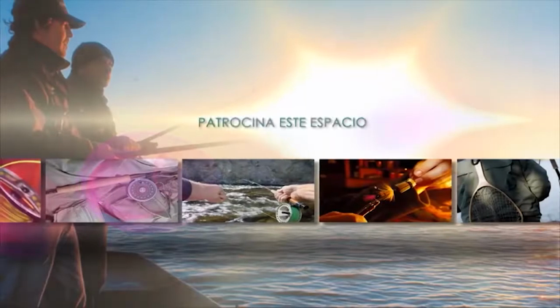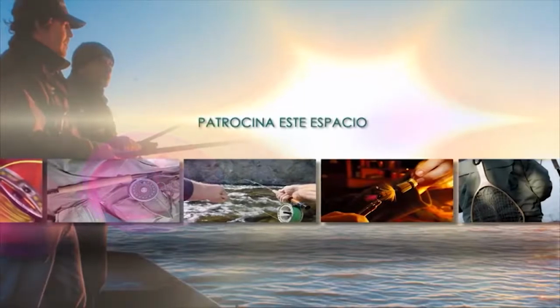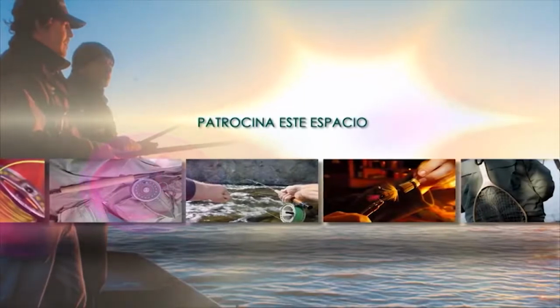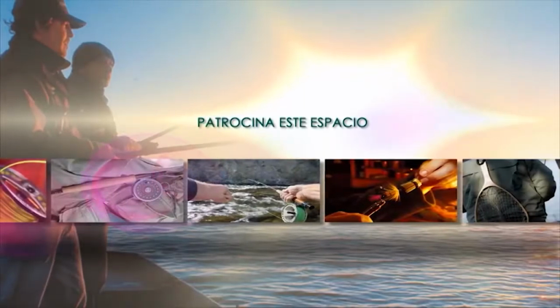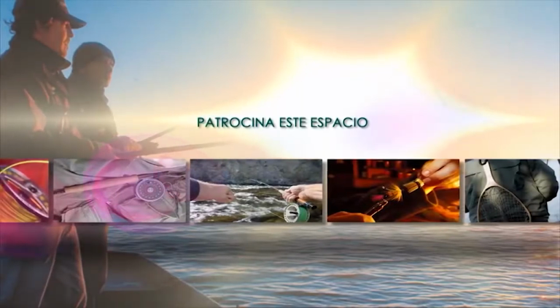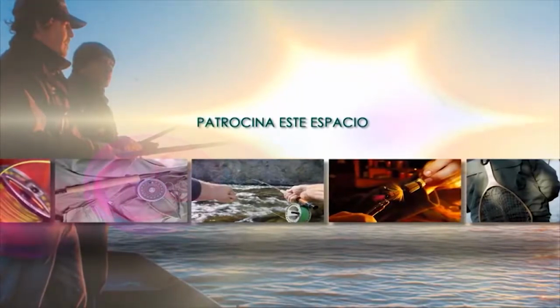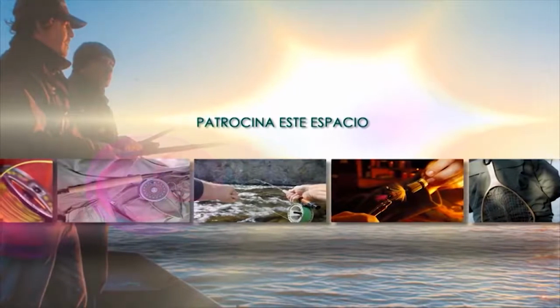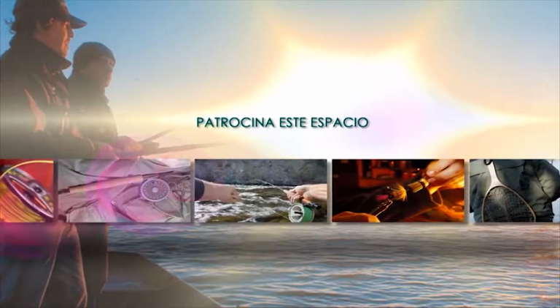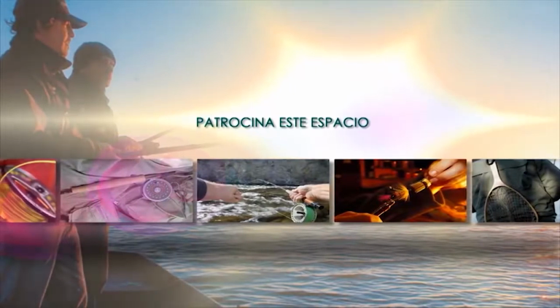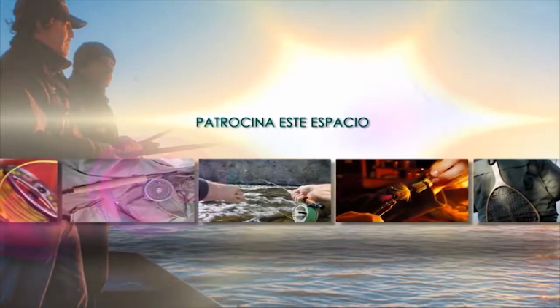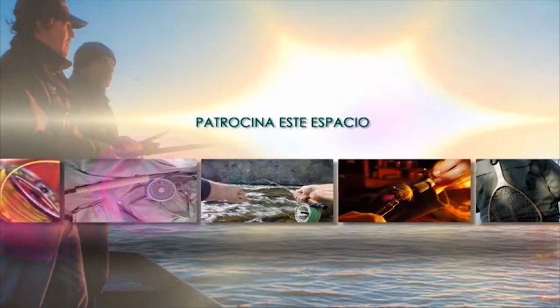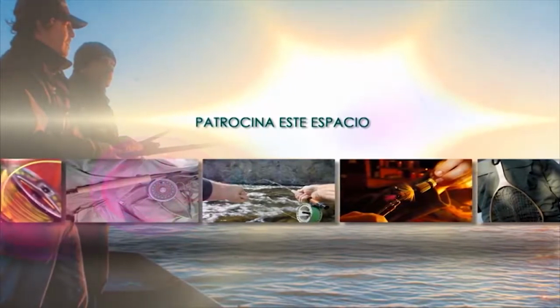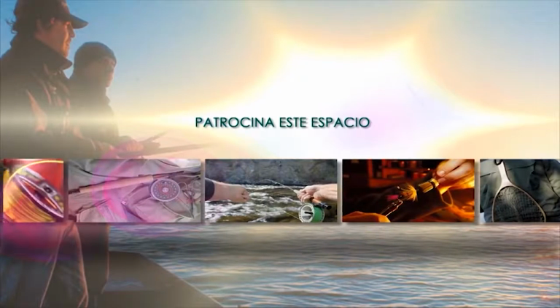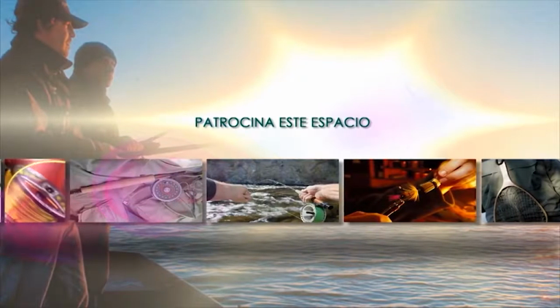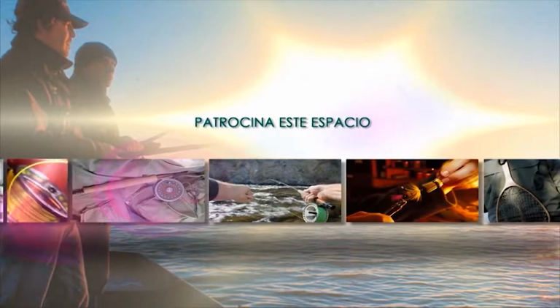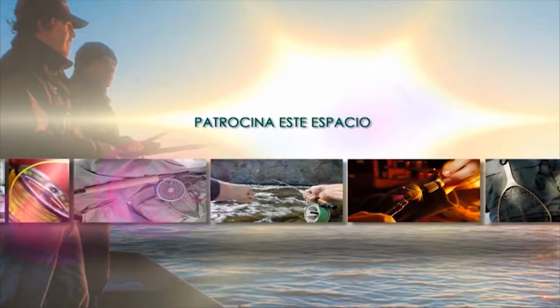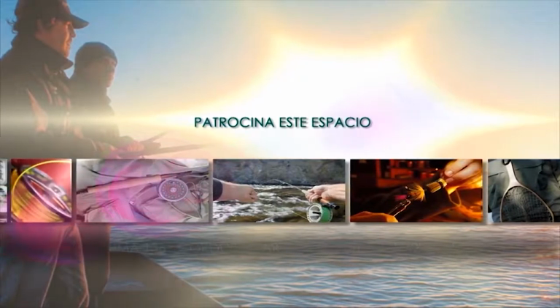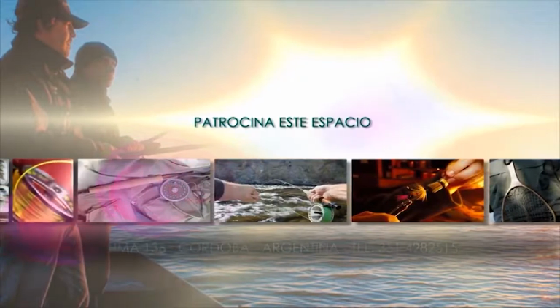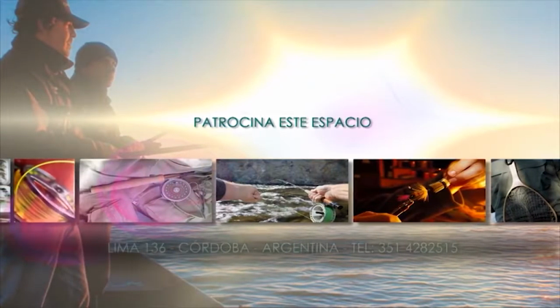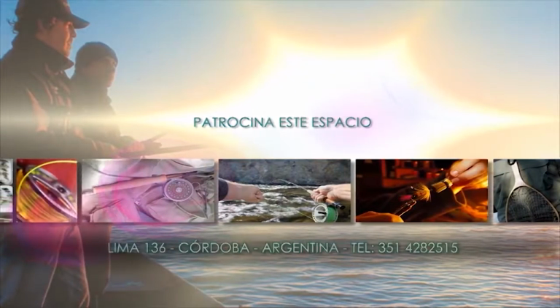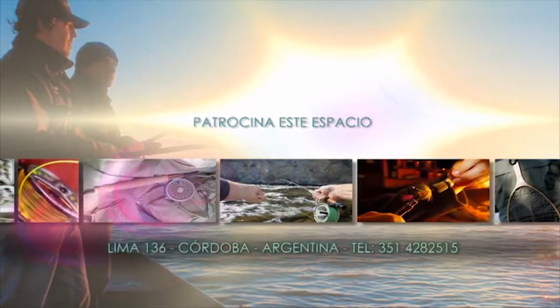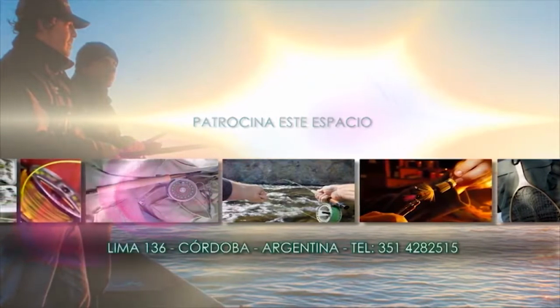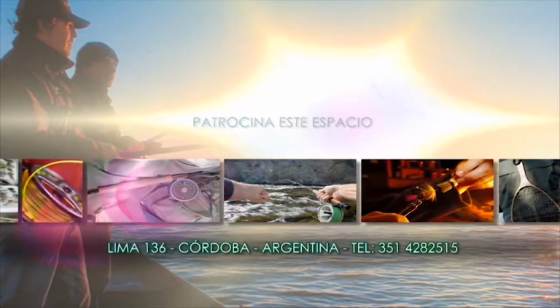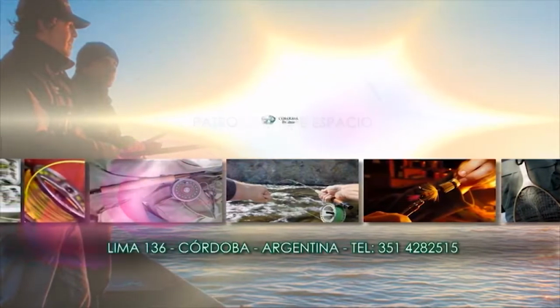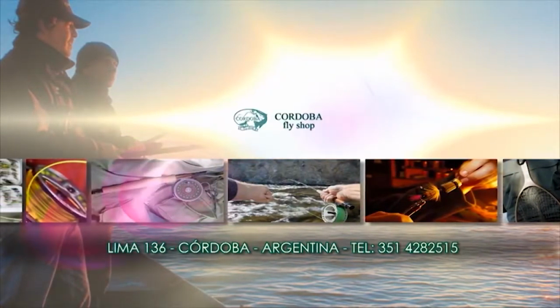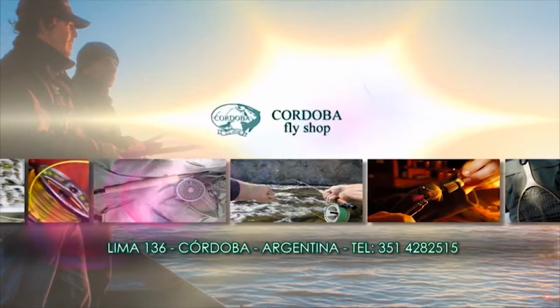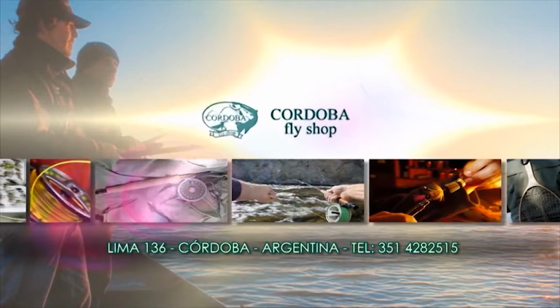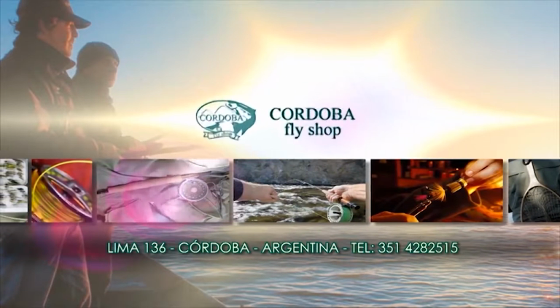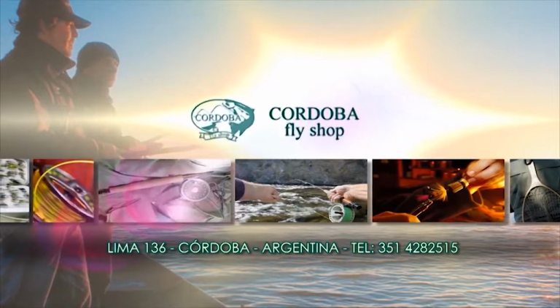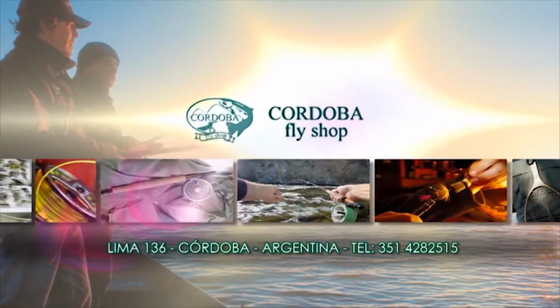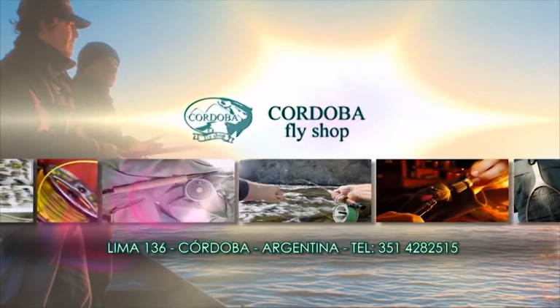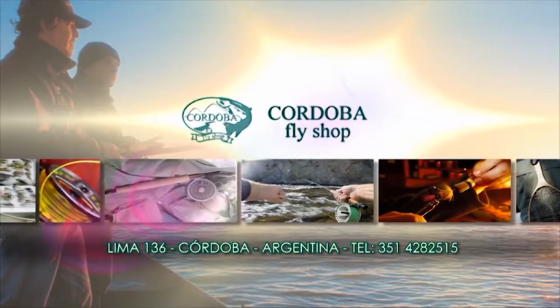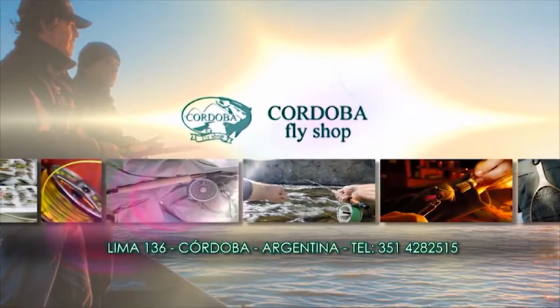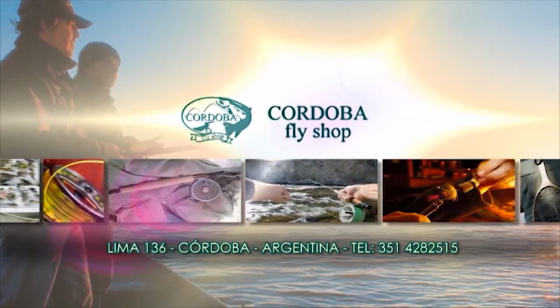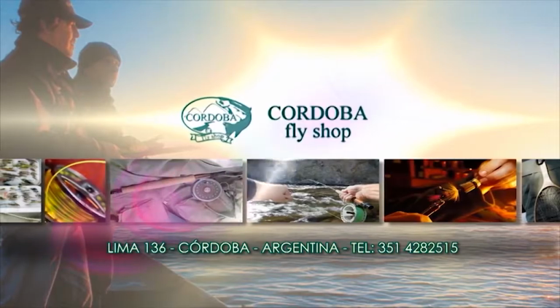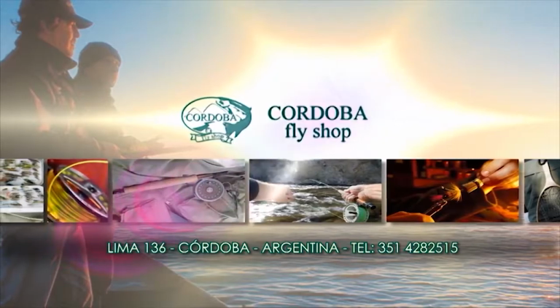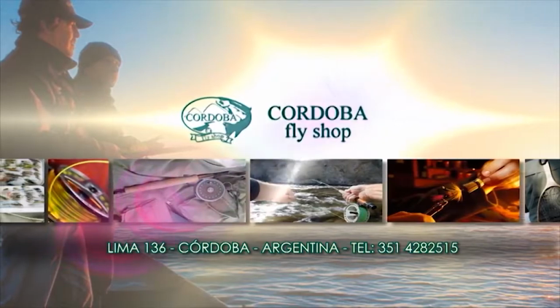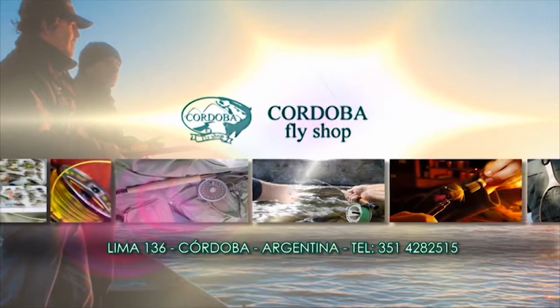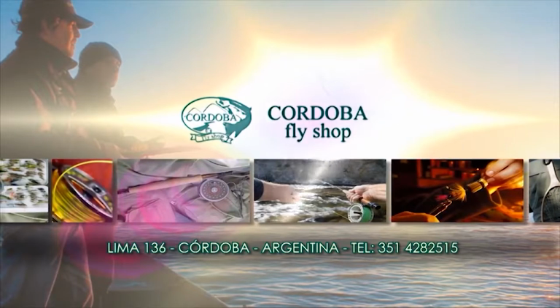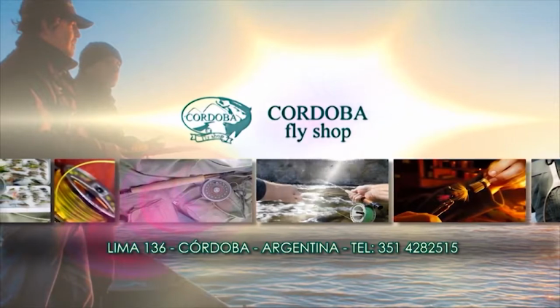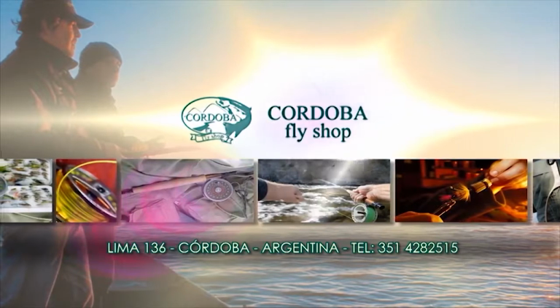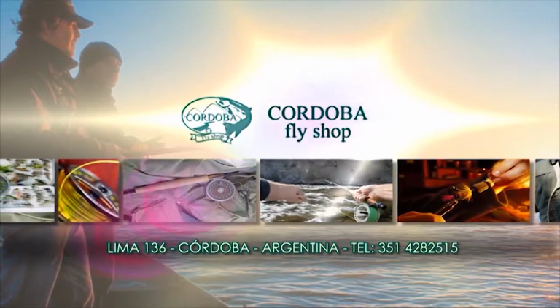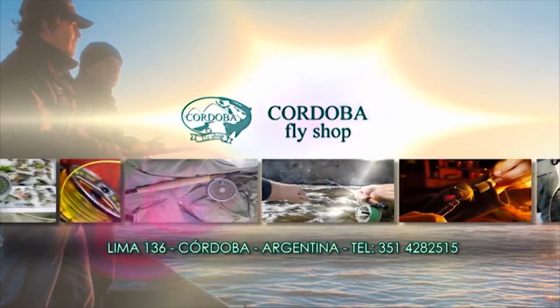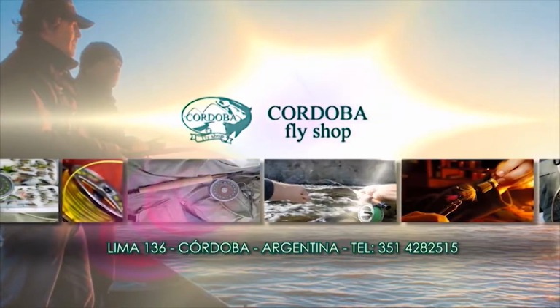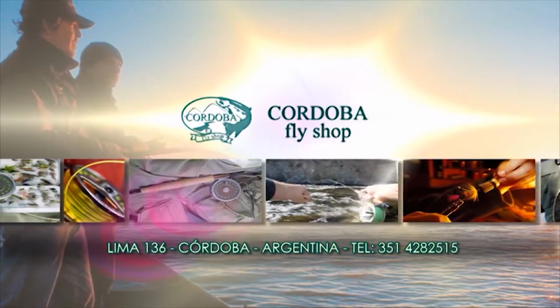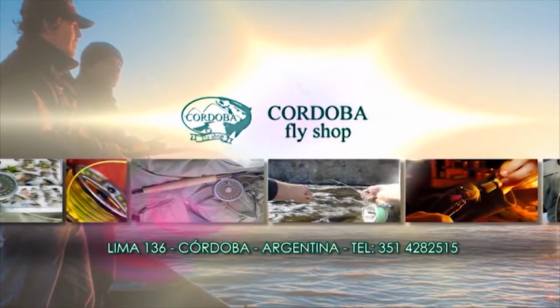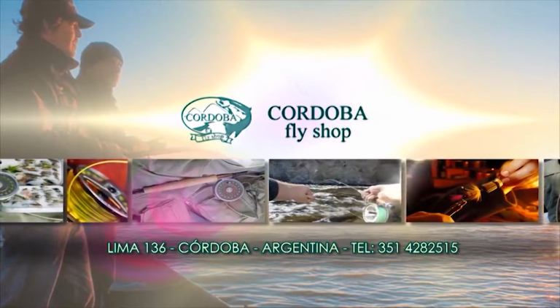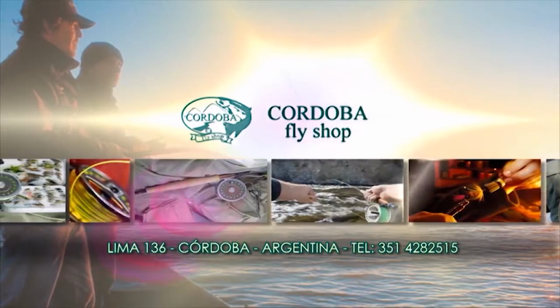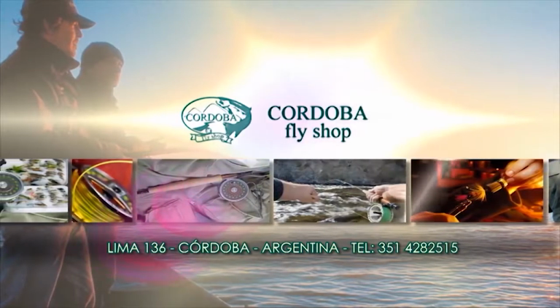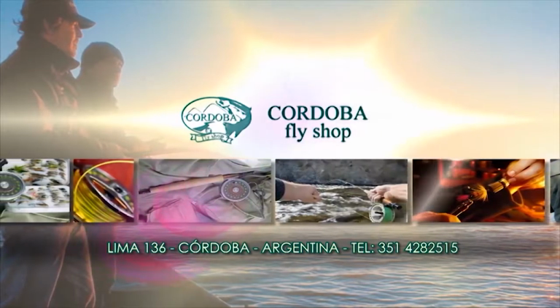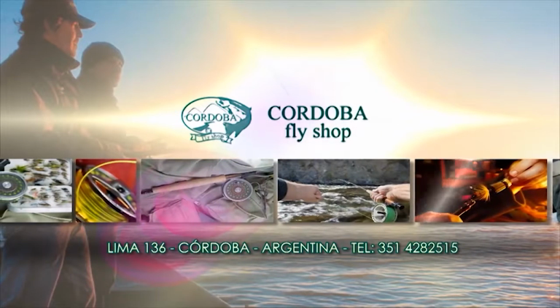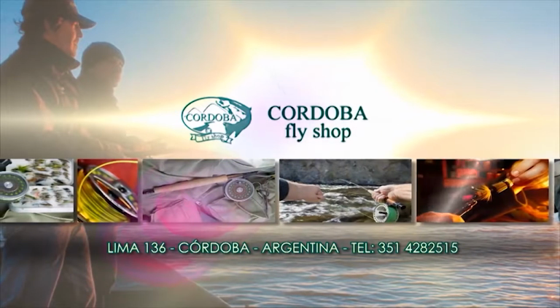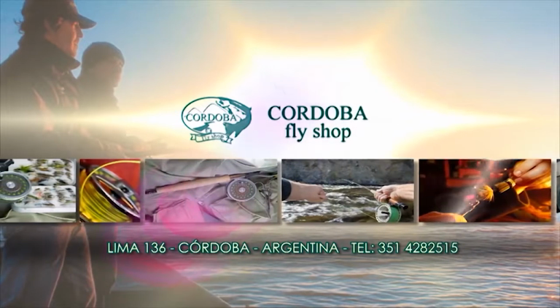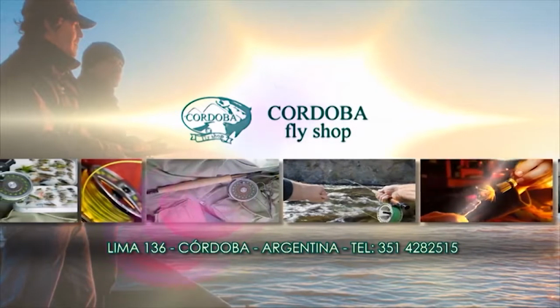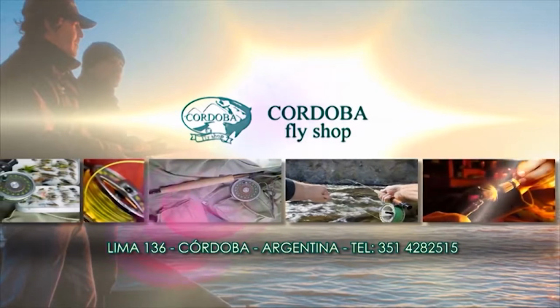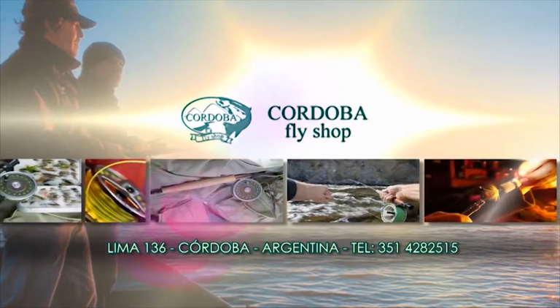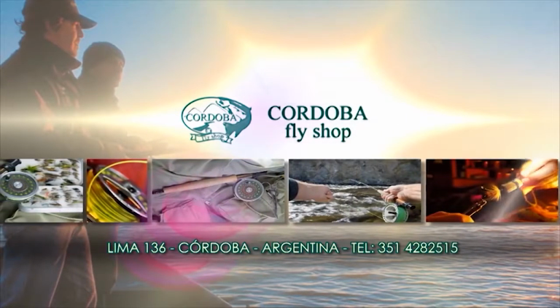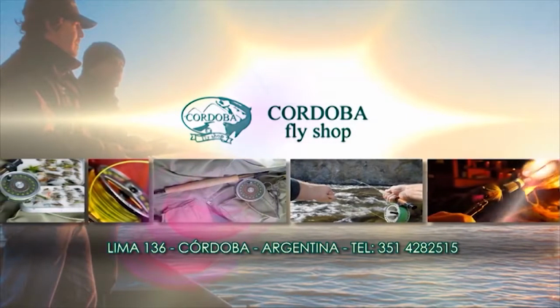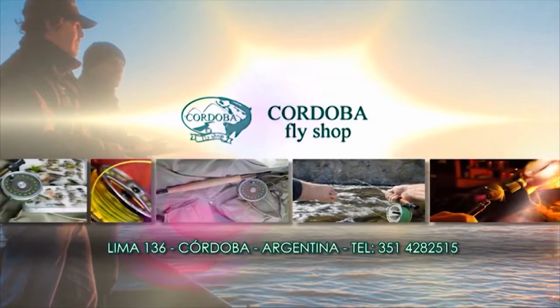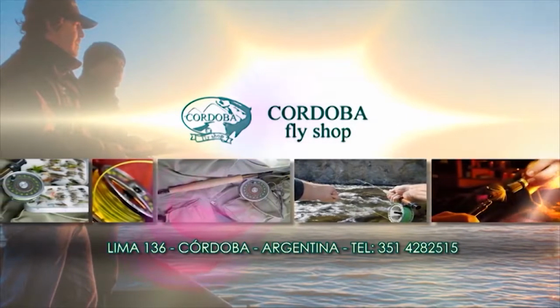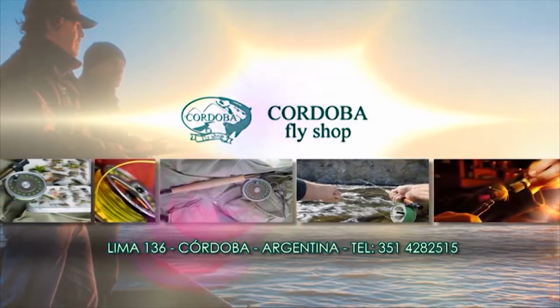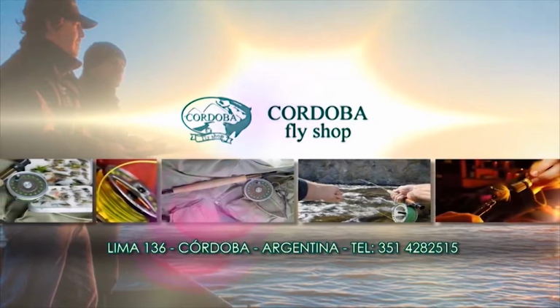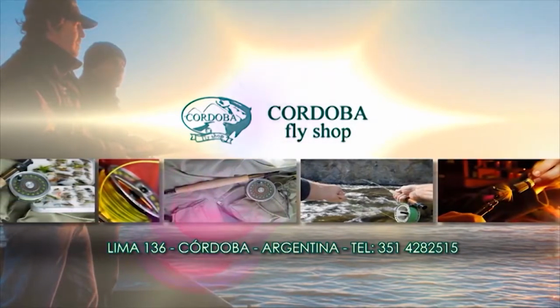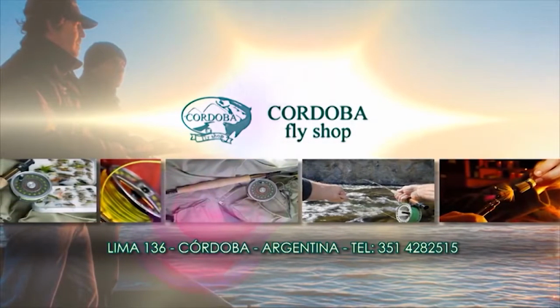Patrocina este espacio: Córdoba Fly Shop, todo para la pesca con mosca.